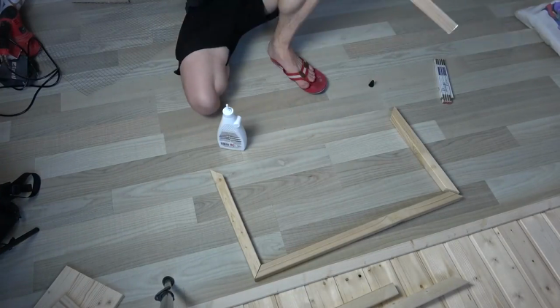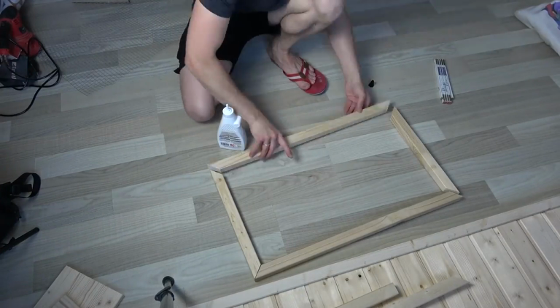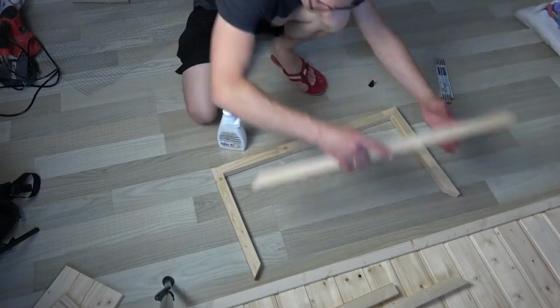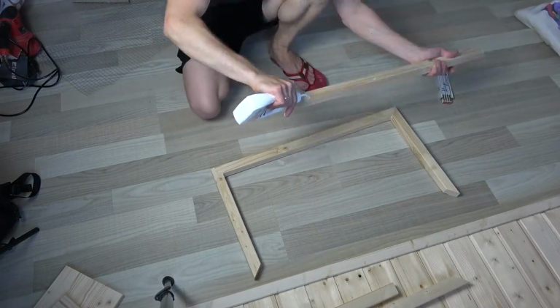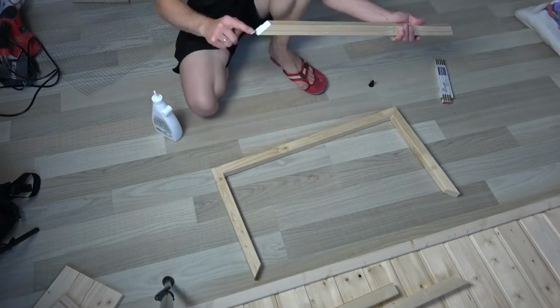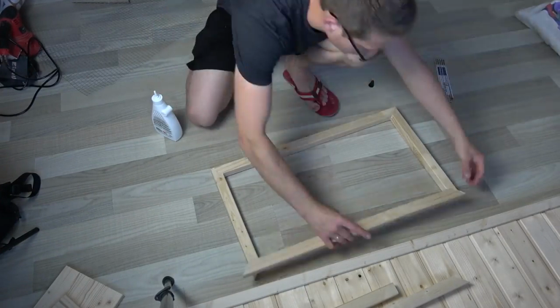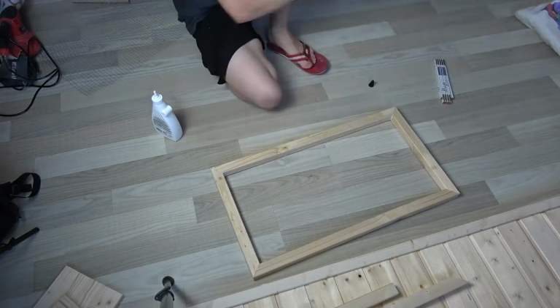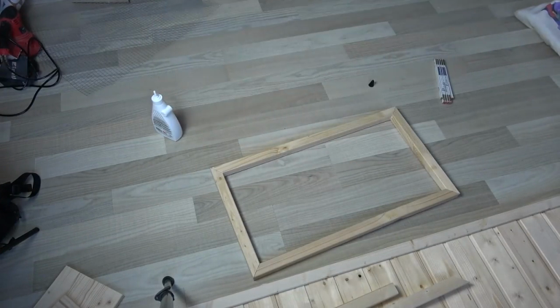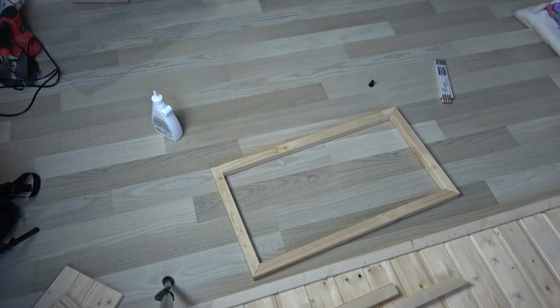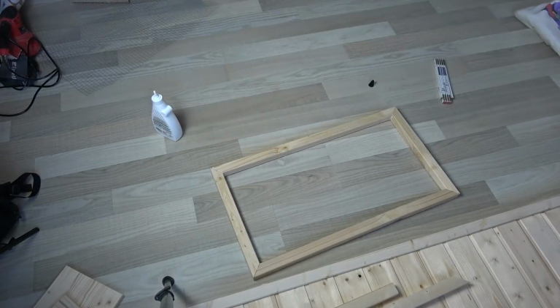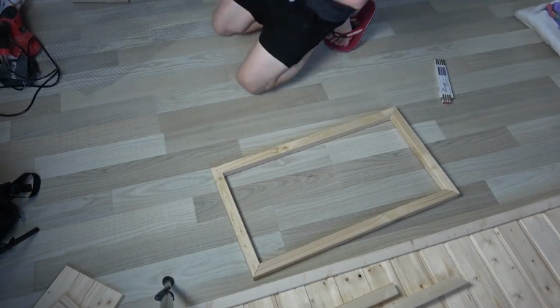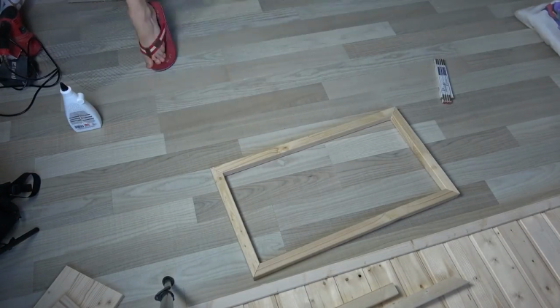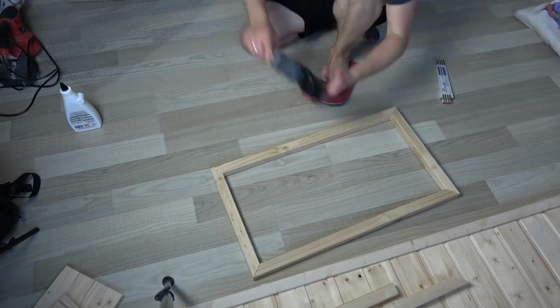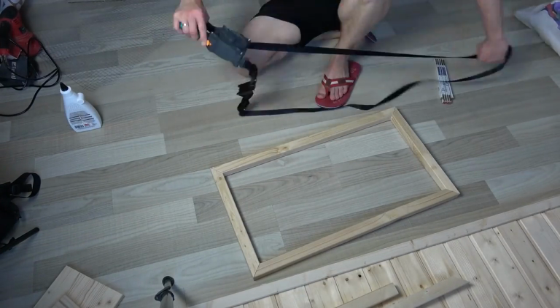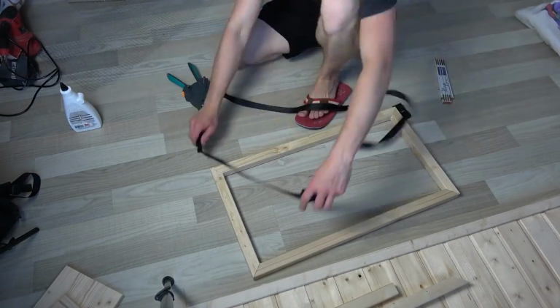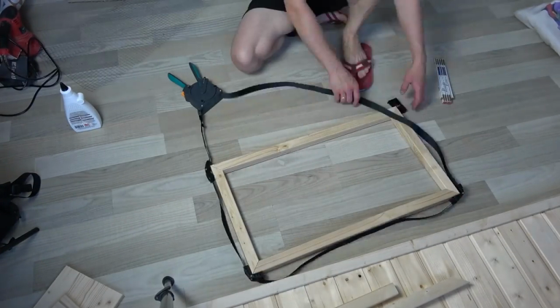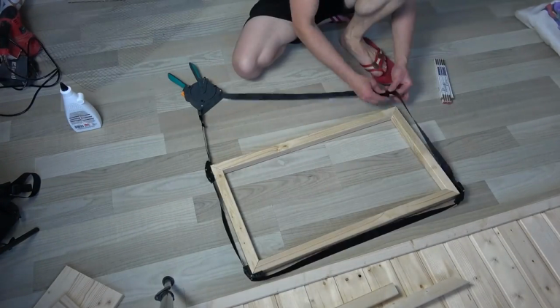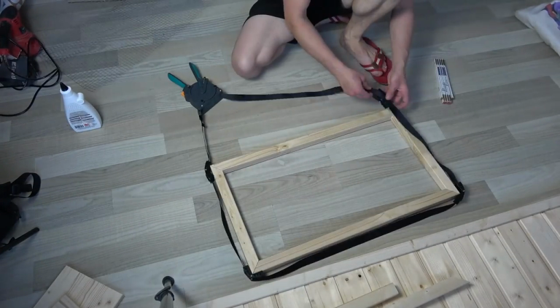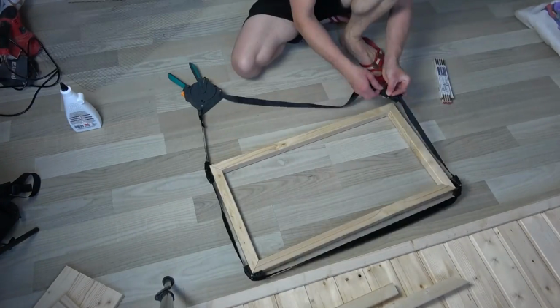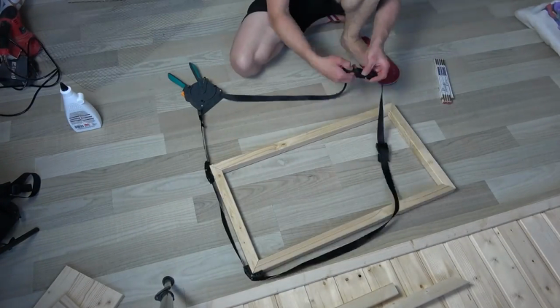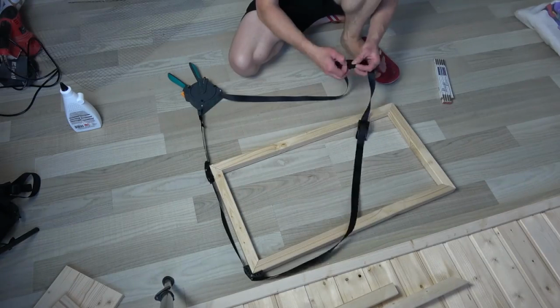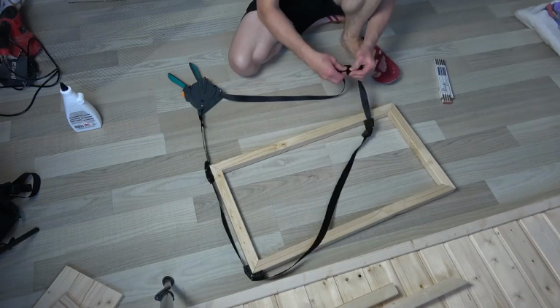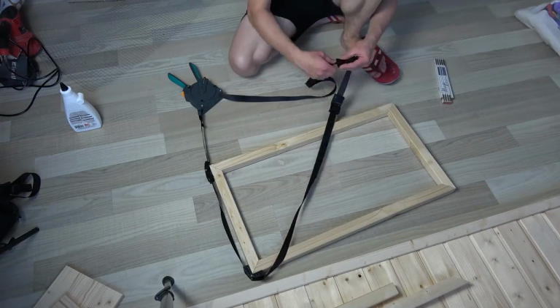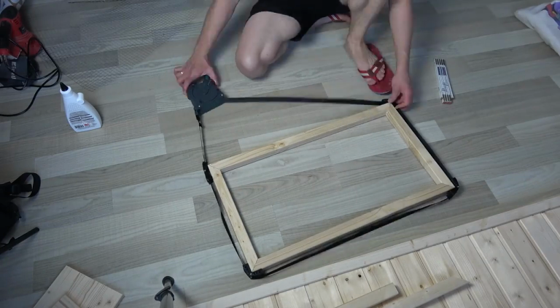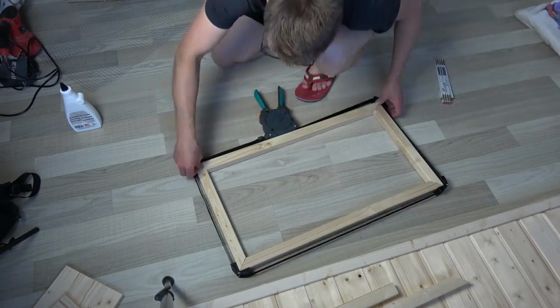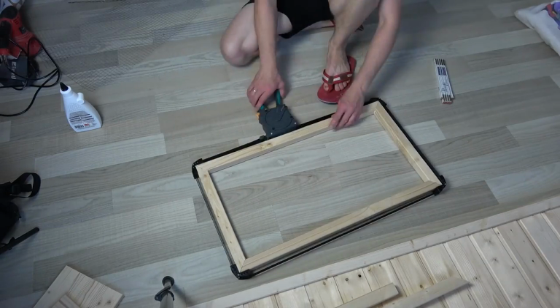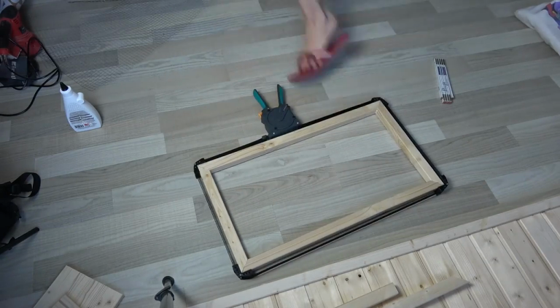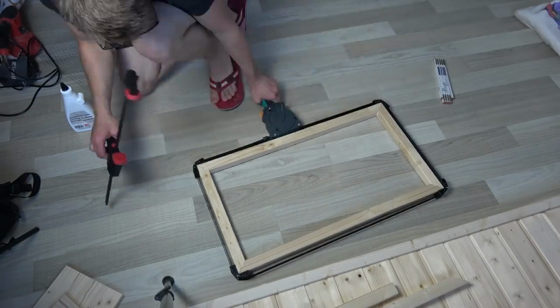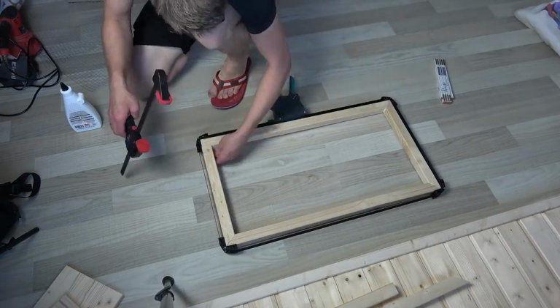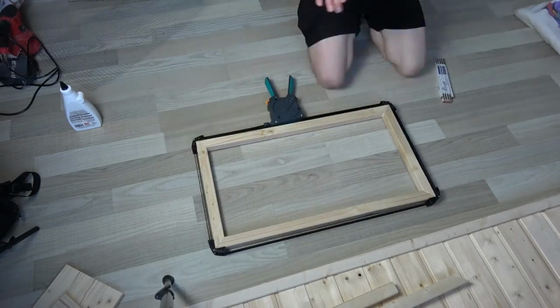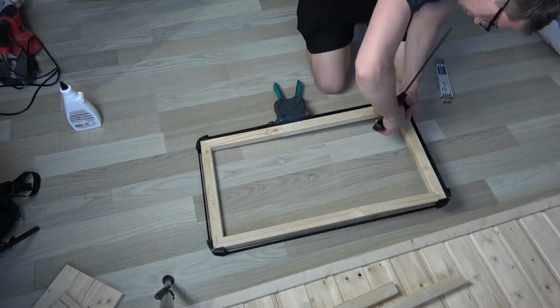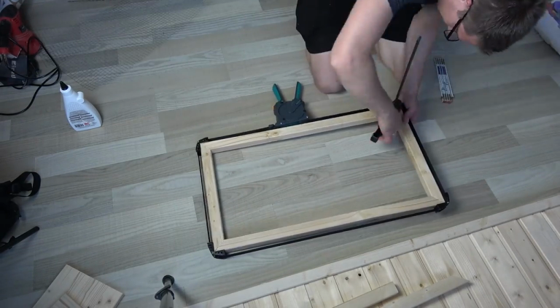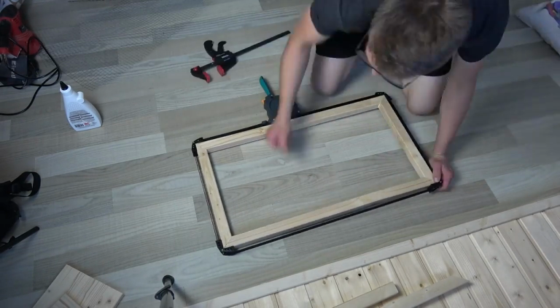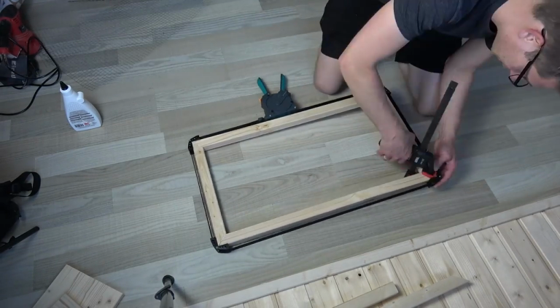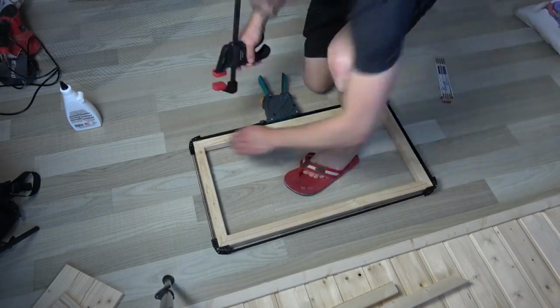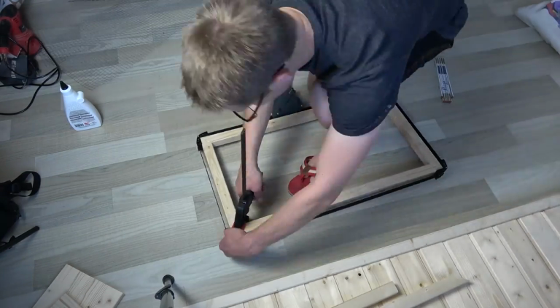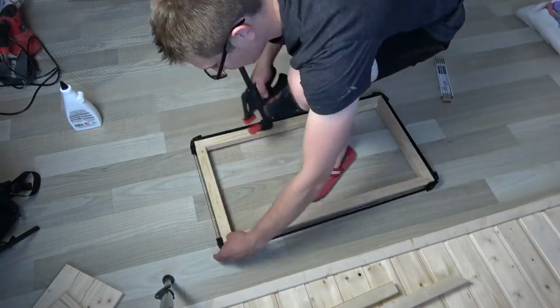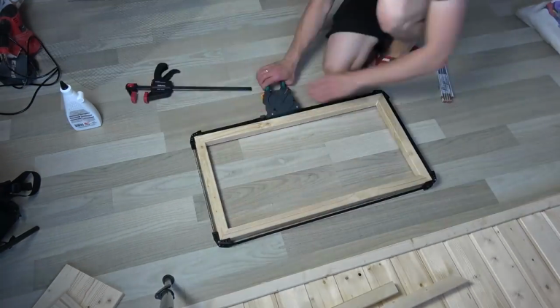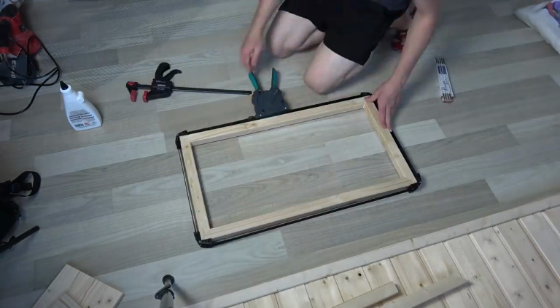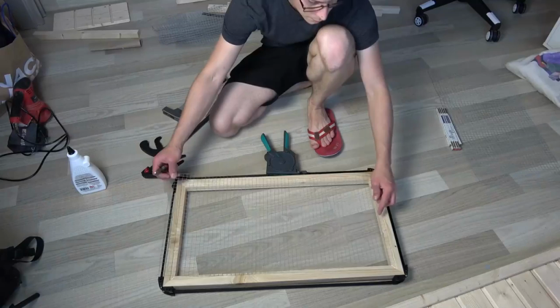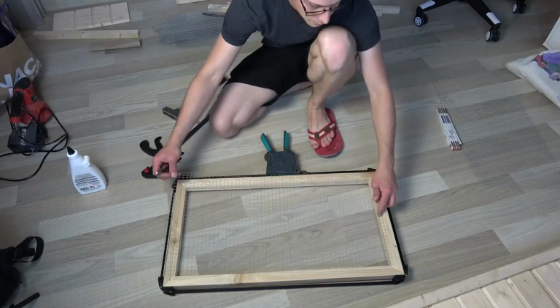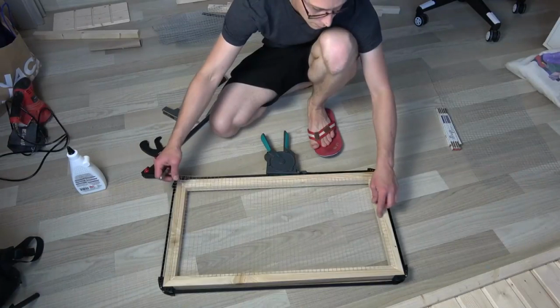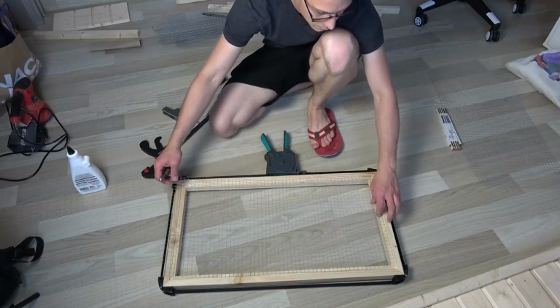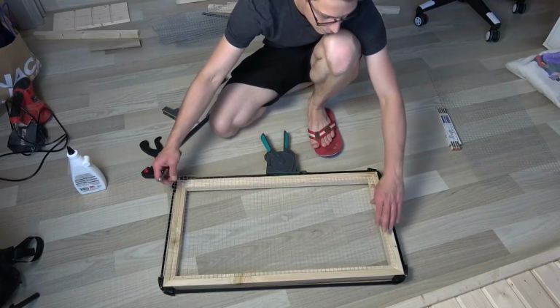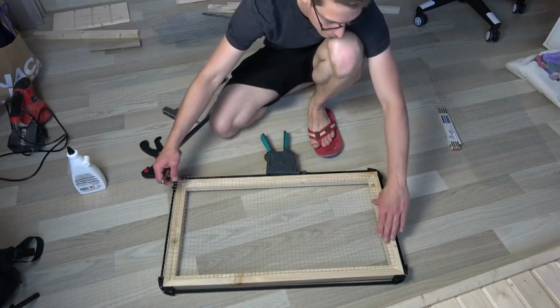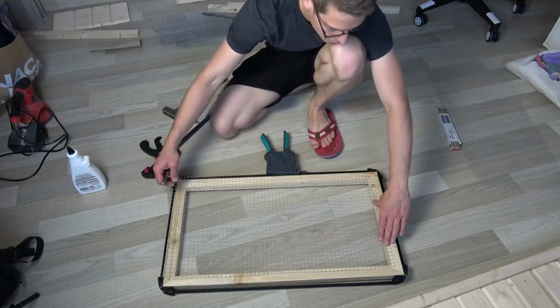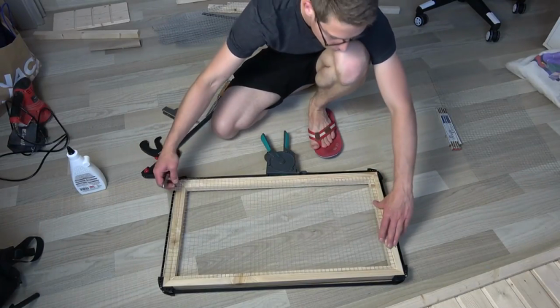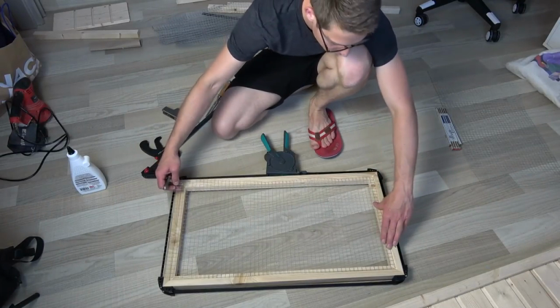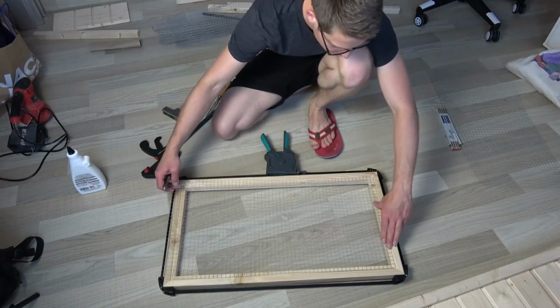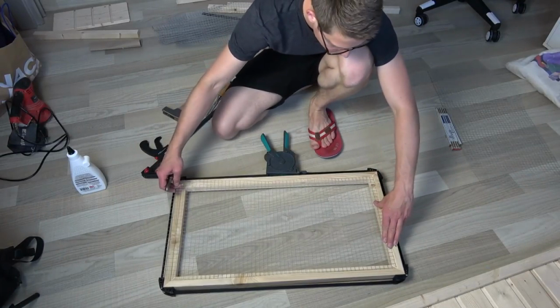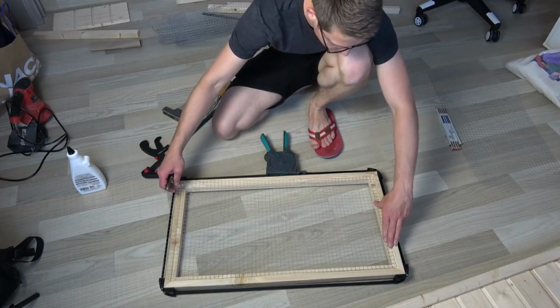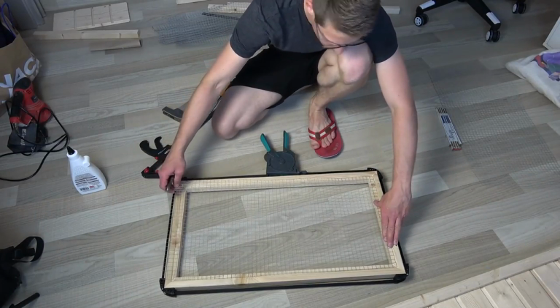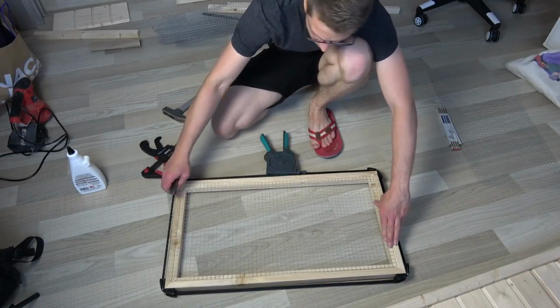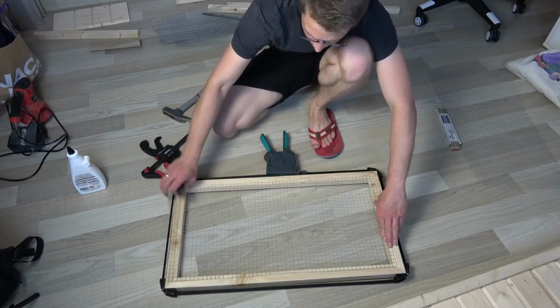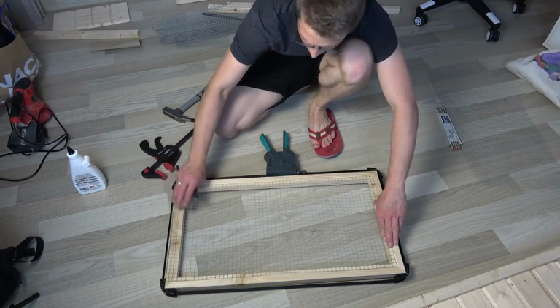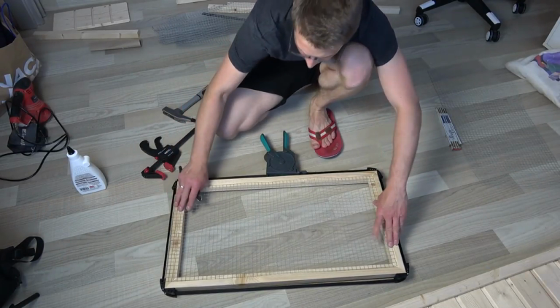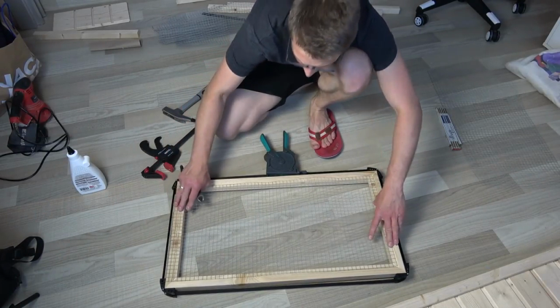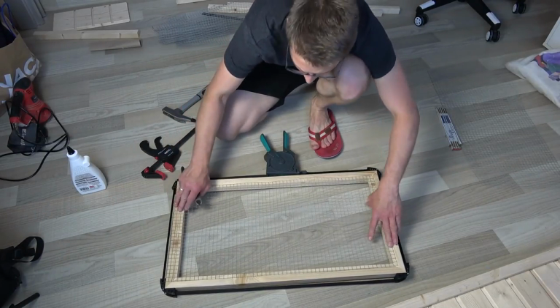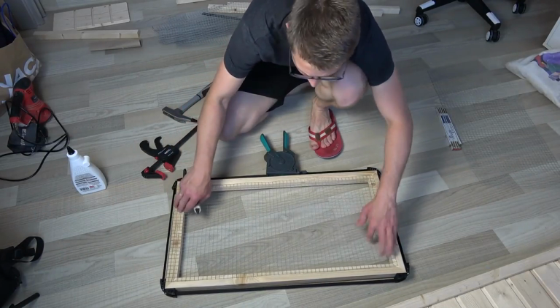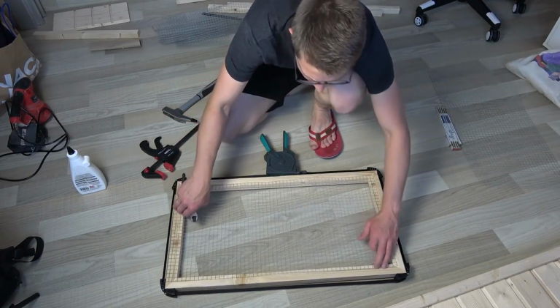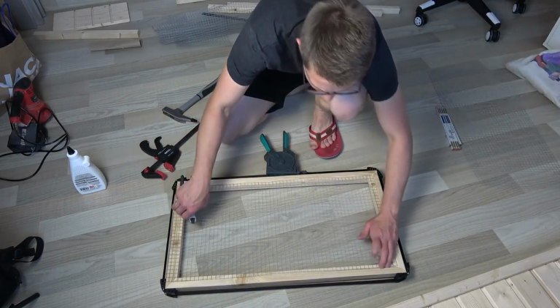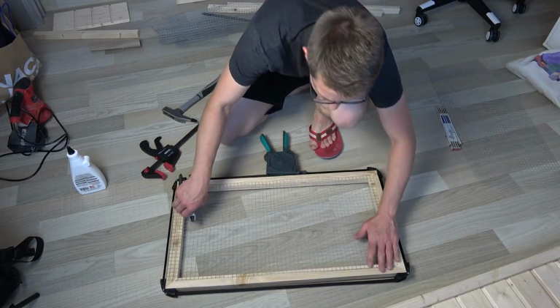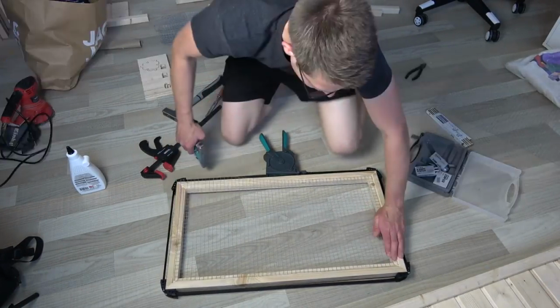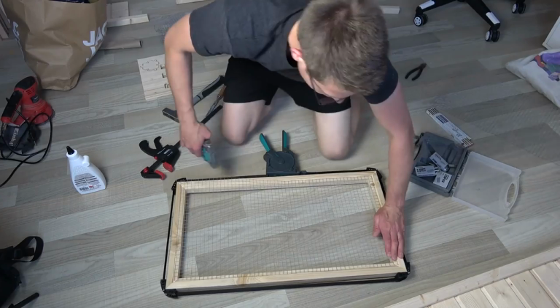Back at home it was time for the glue-up of the doors. And once that was cured I stapled the wire to the frame.